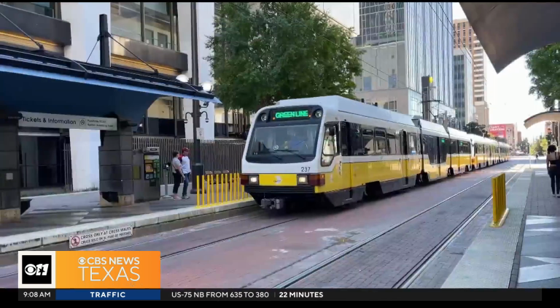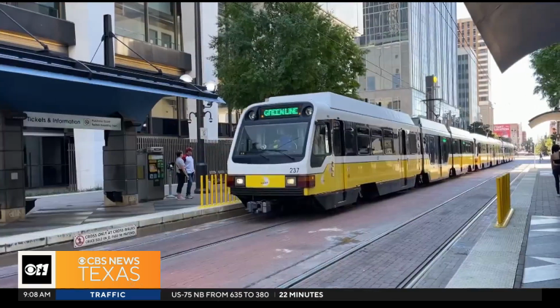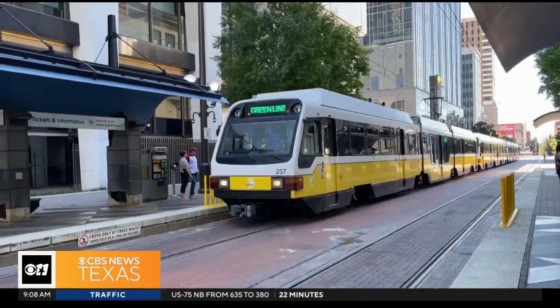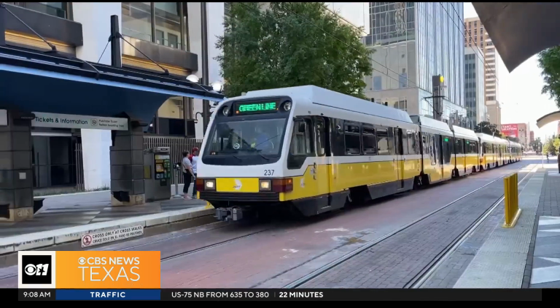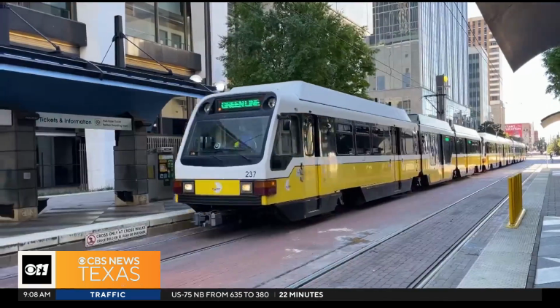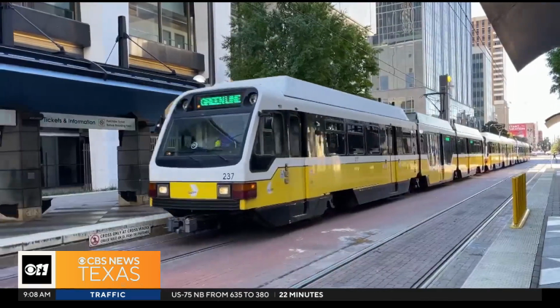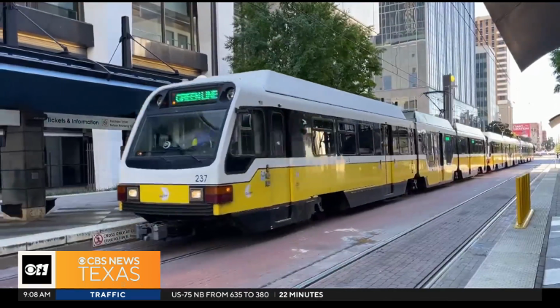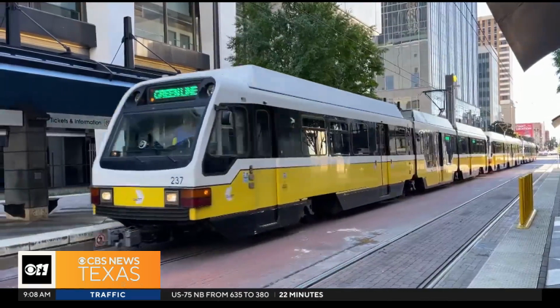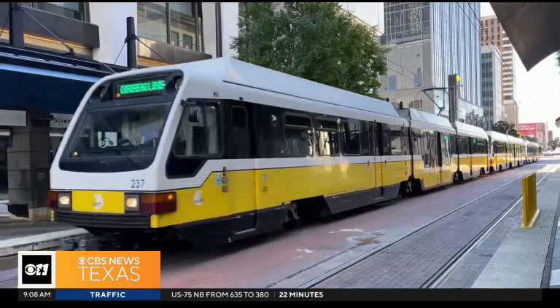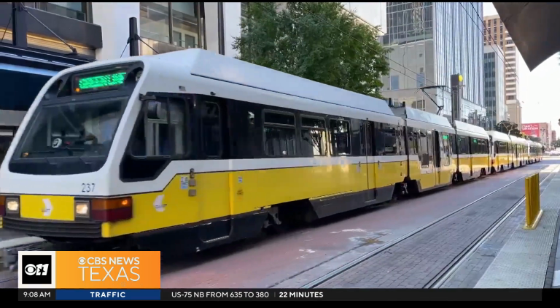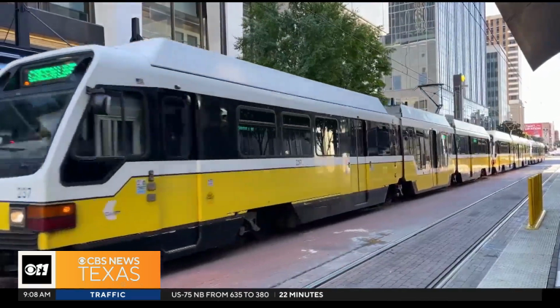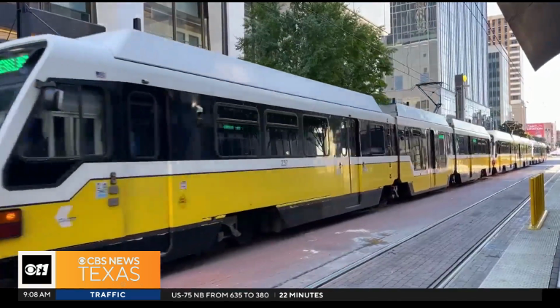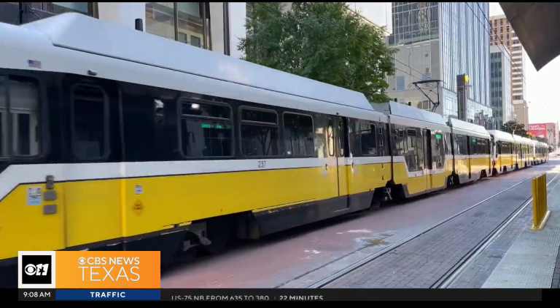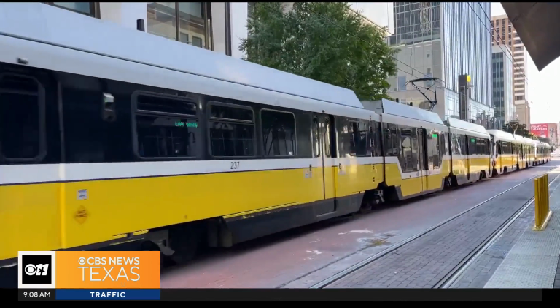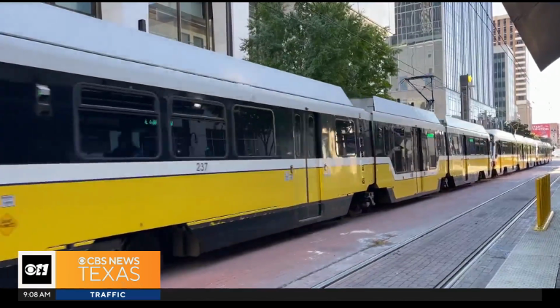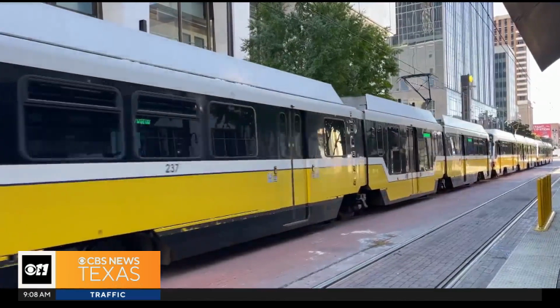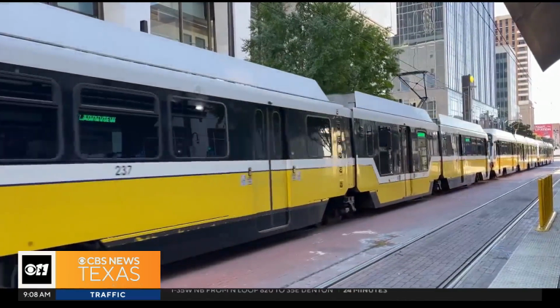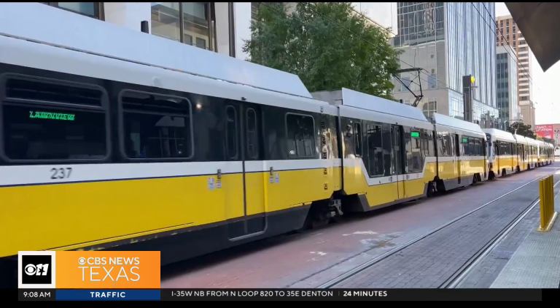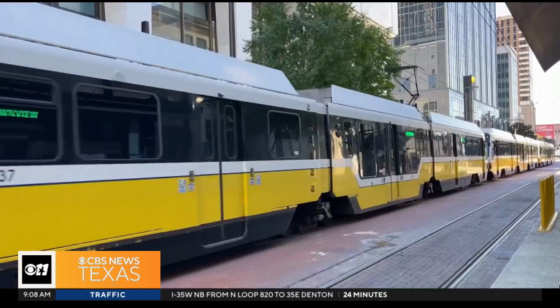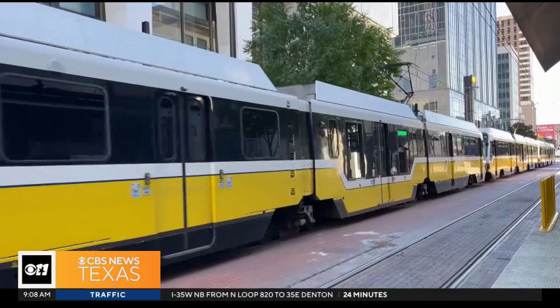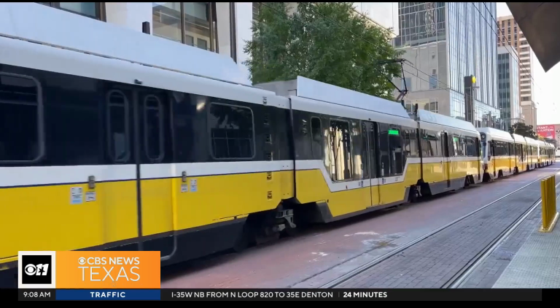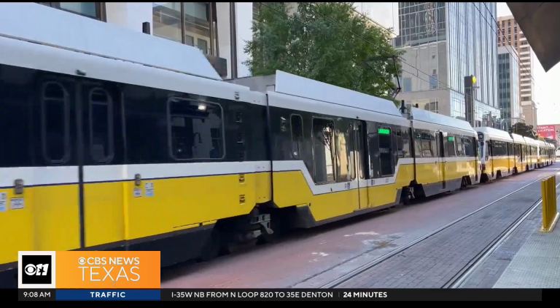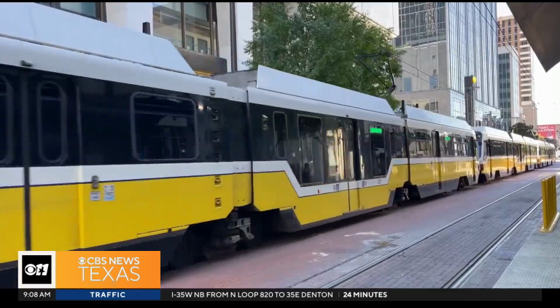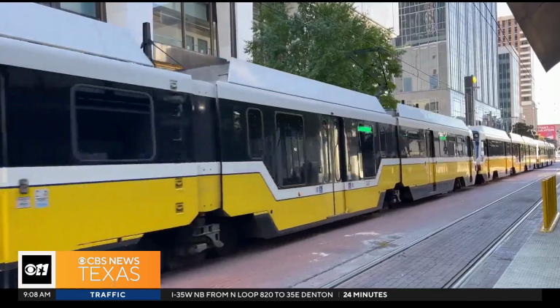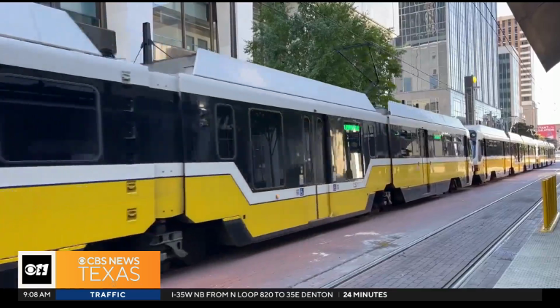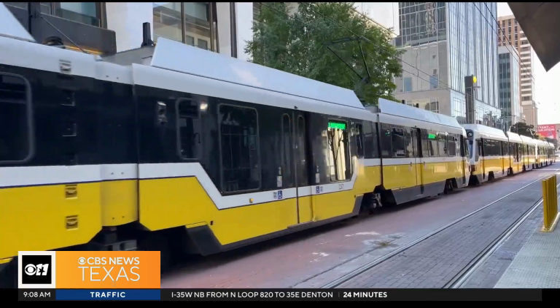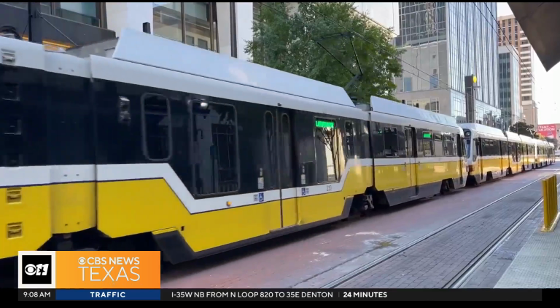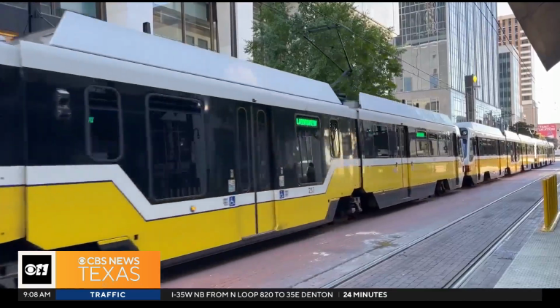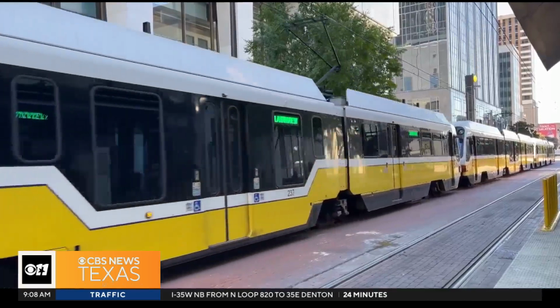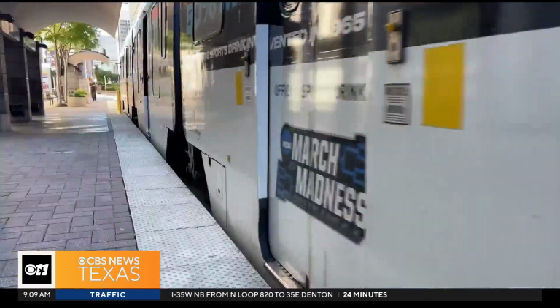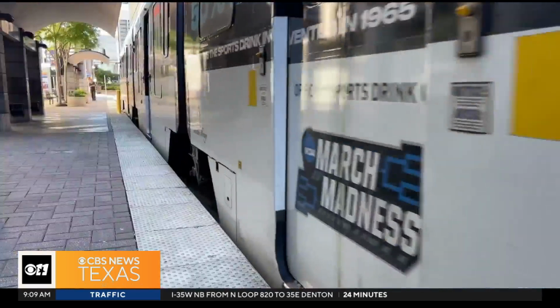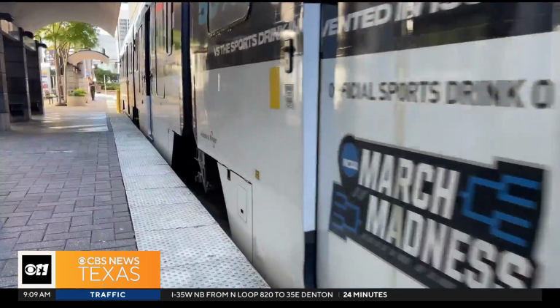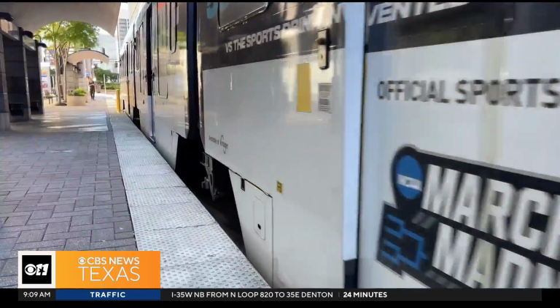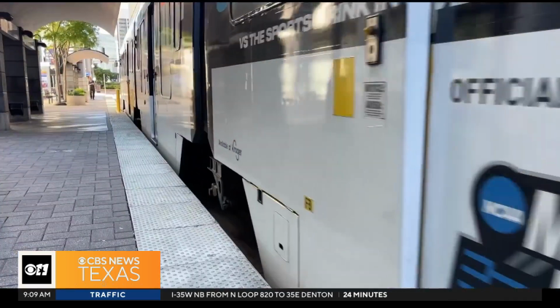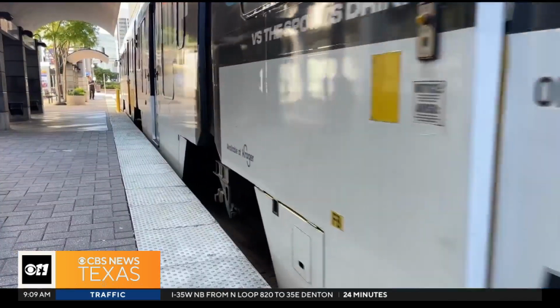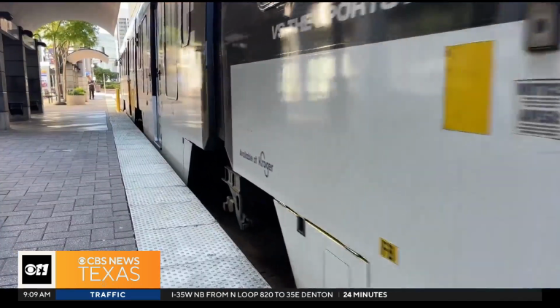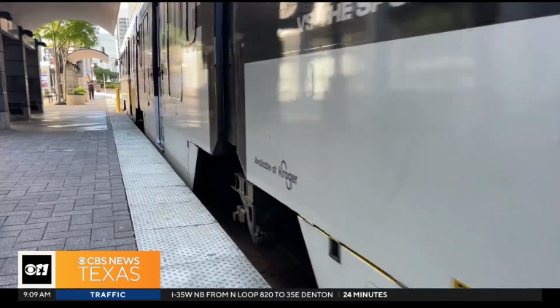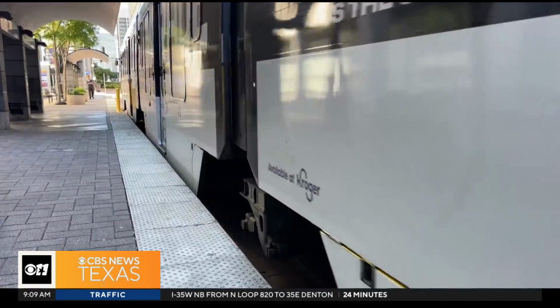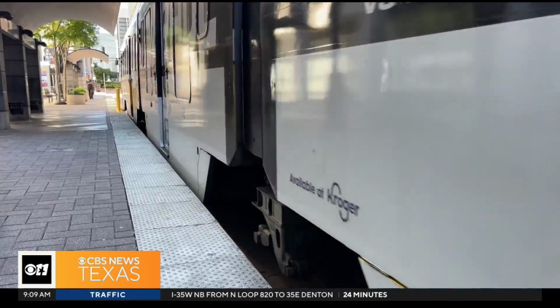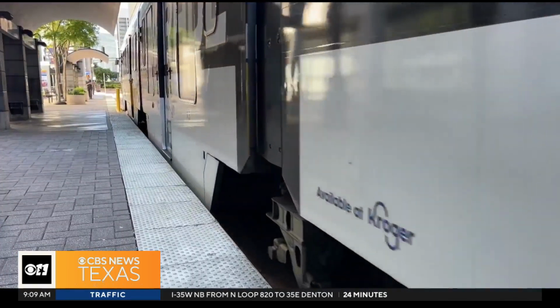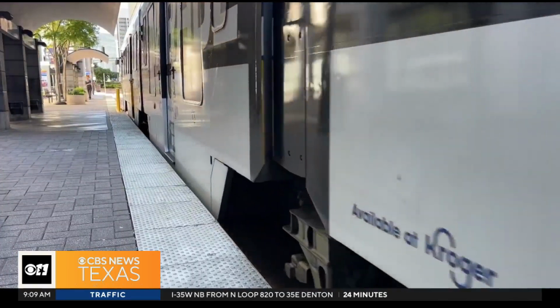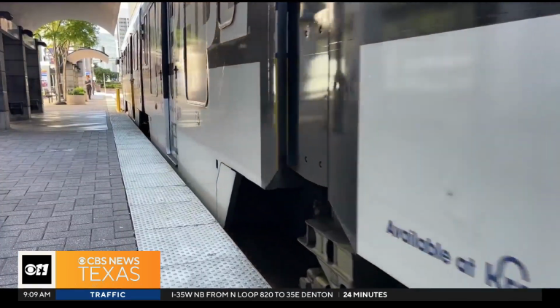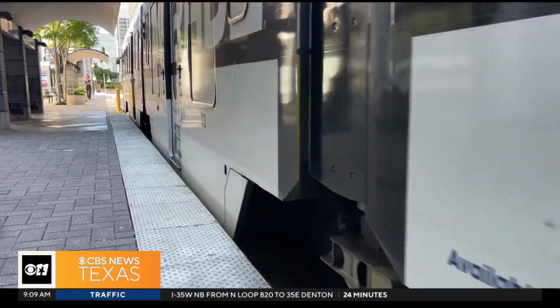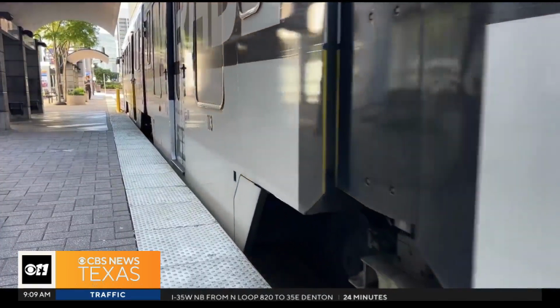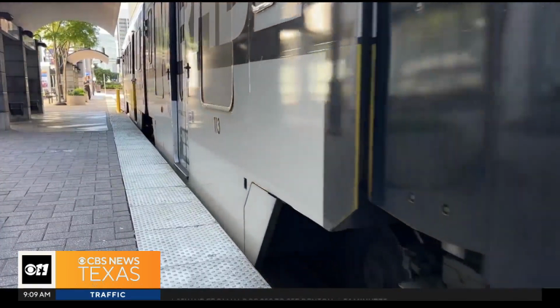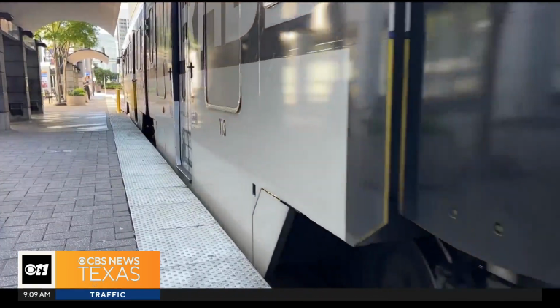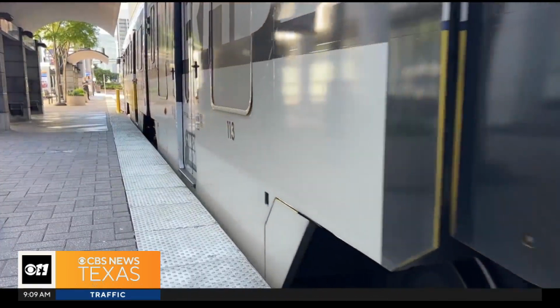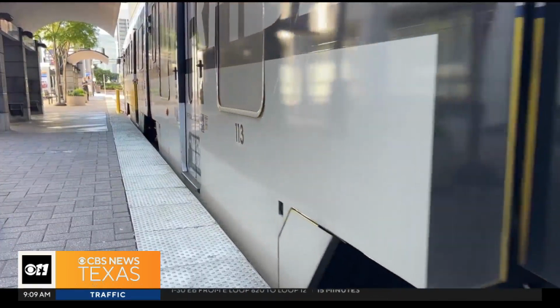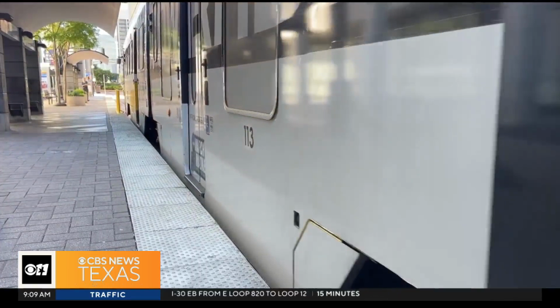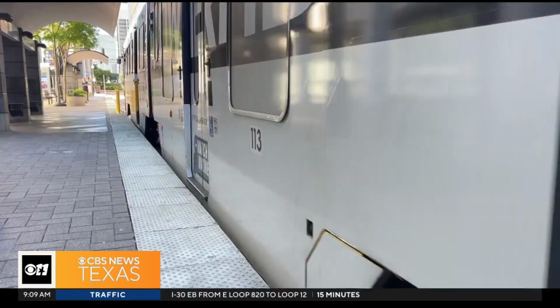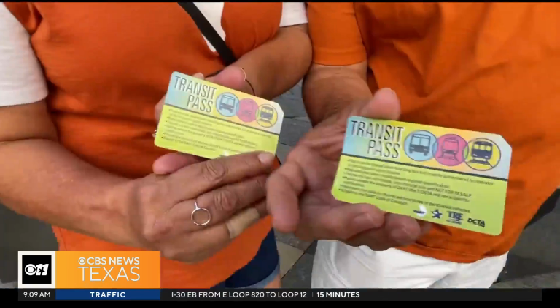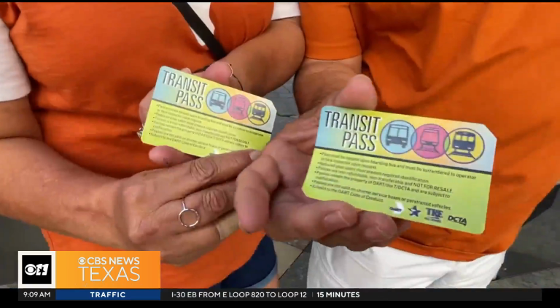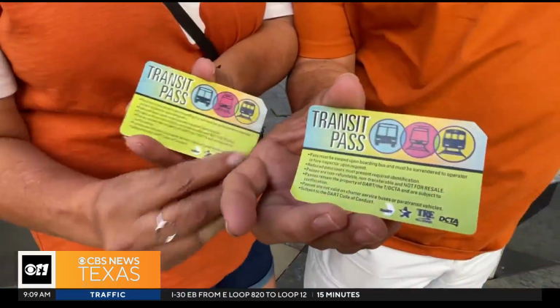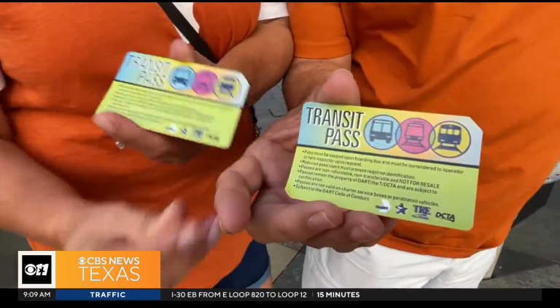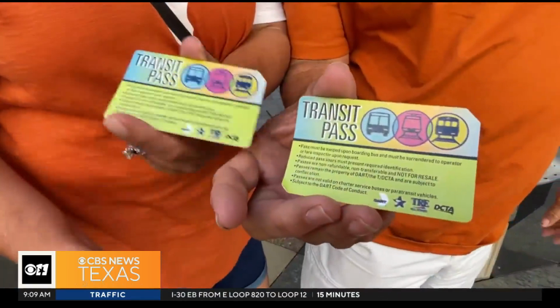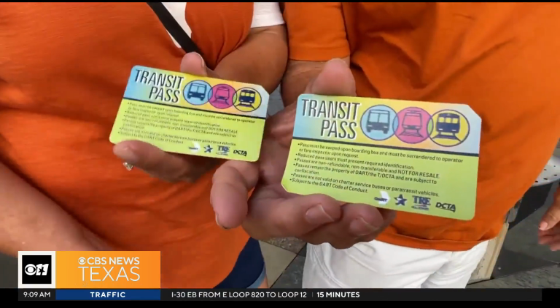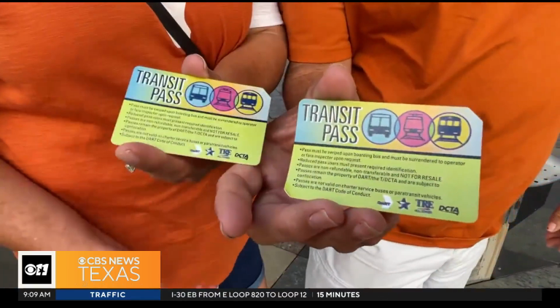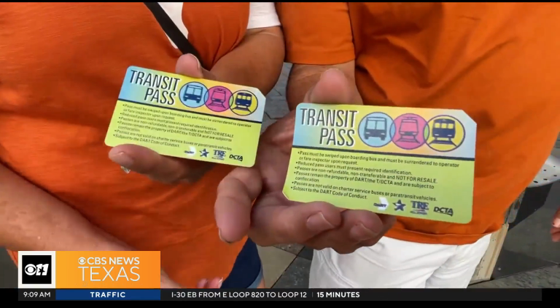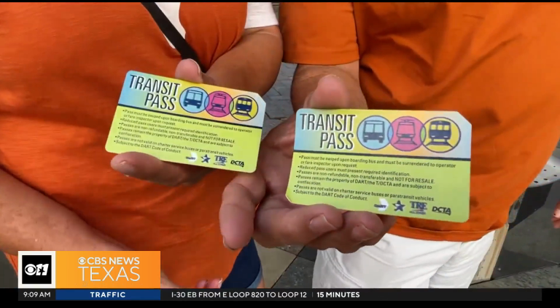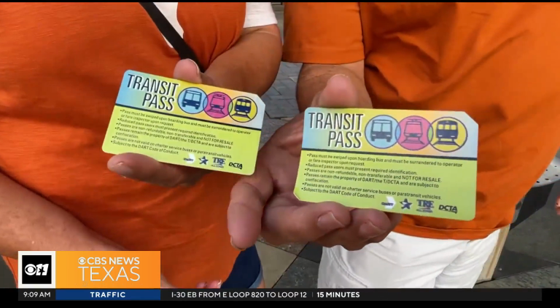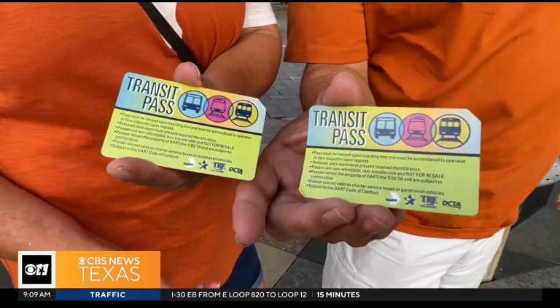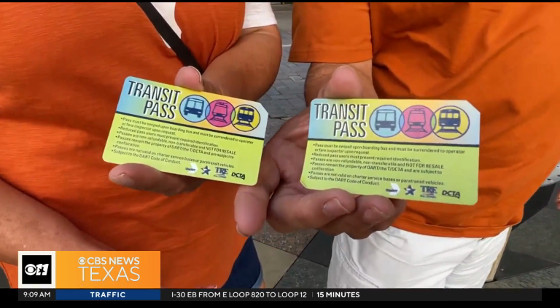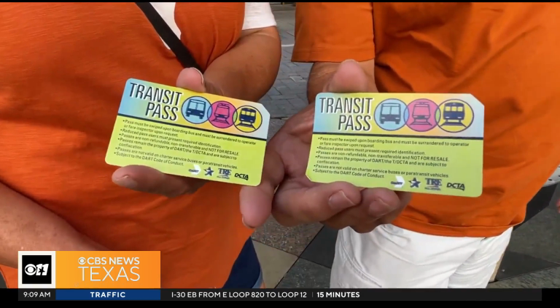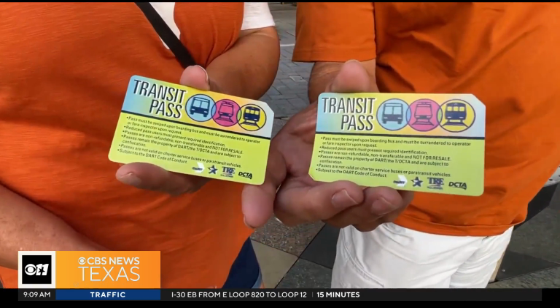There are already extra Green Line trains in service for the State Fair, but DART is adding even more to make sure fans get to the game on time.